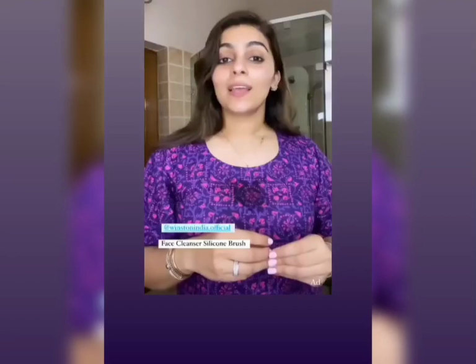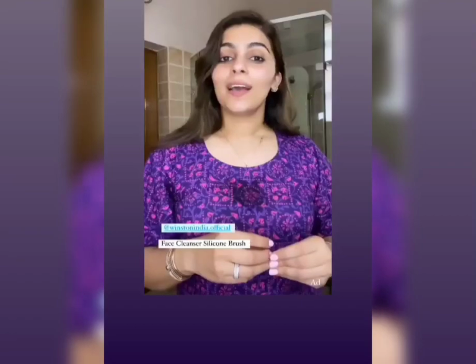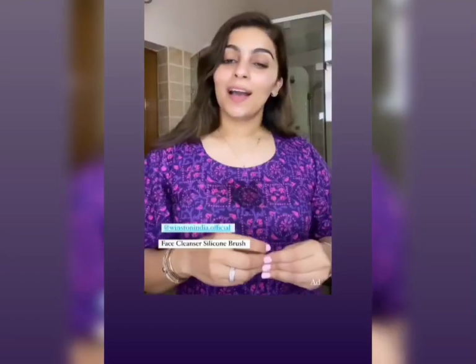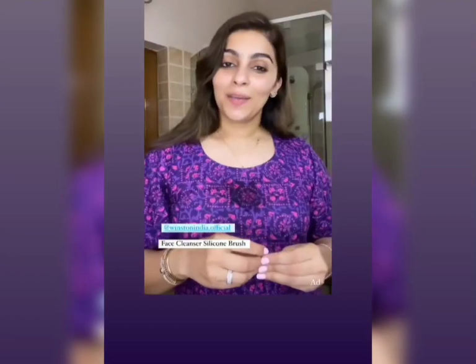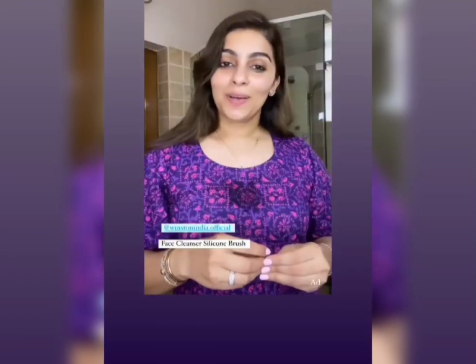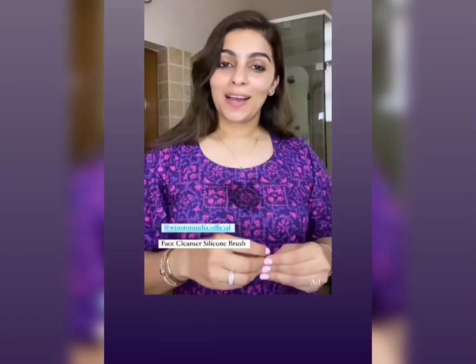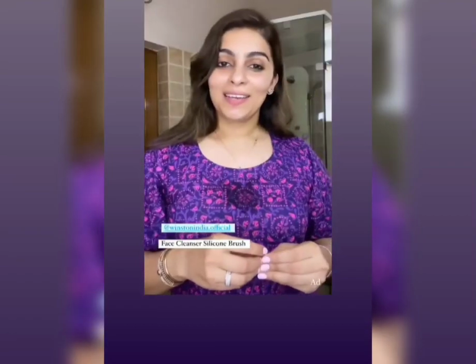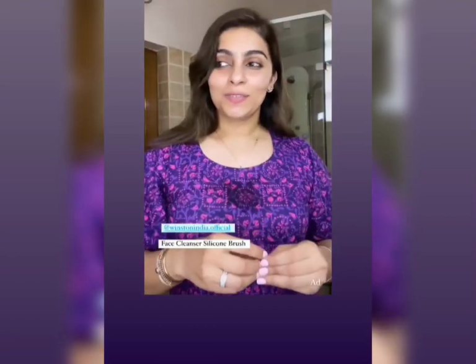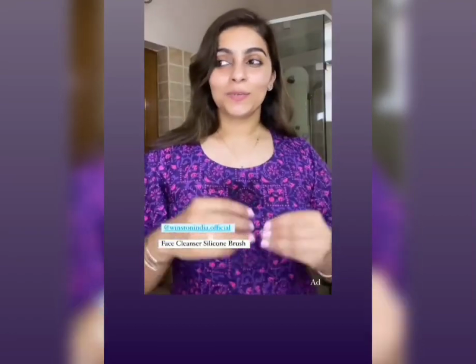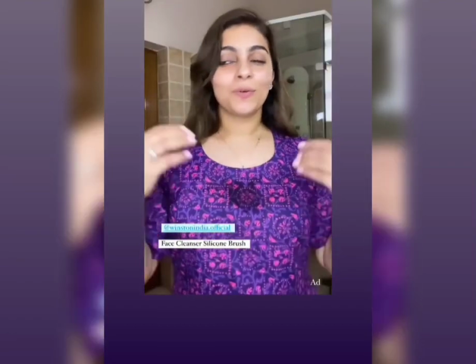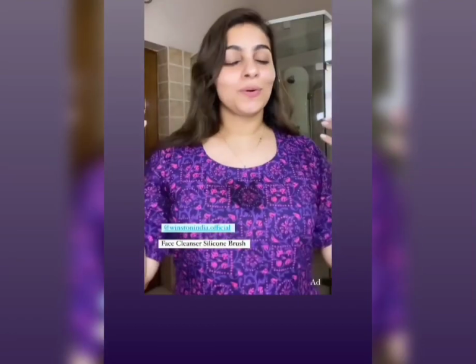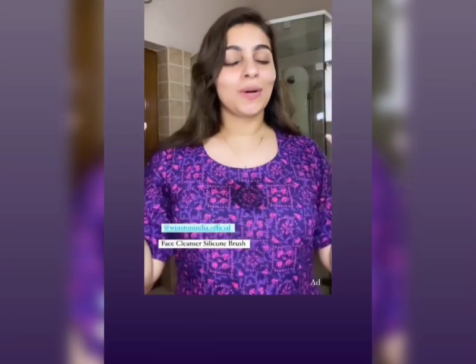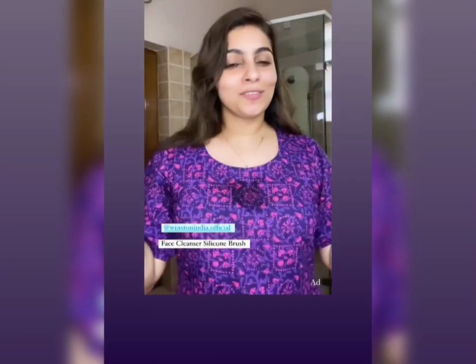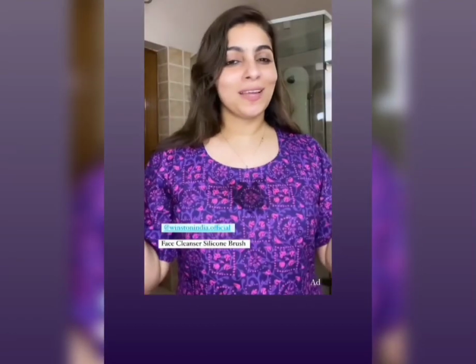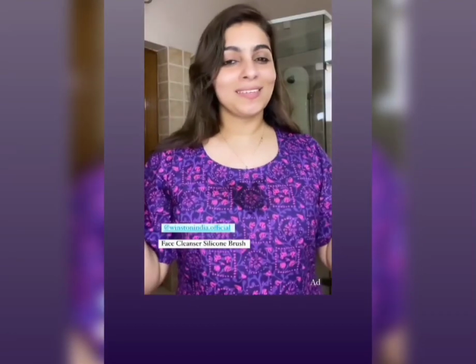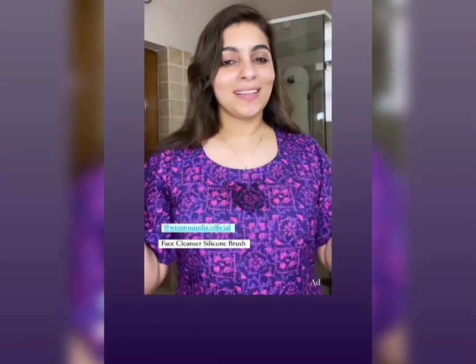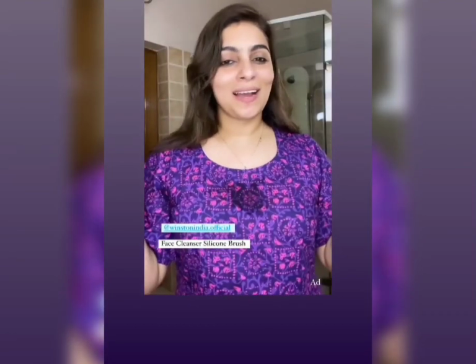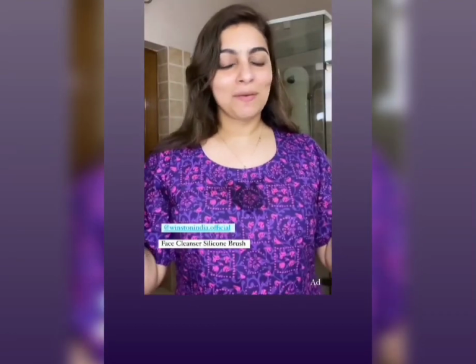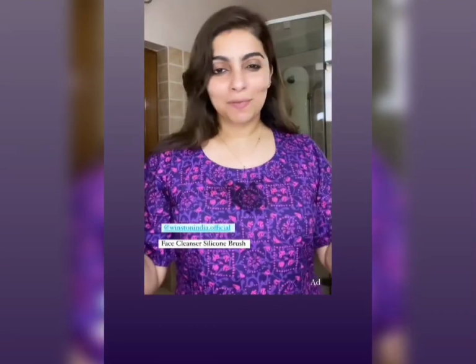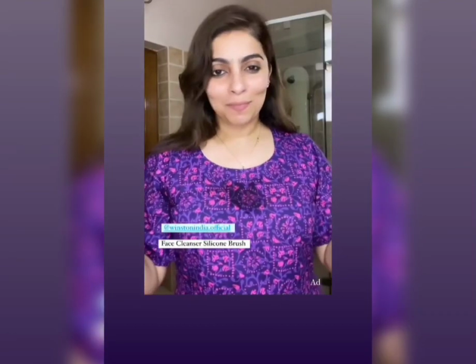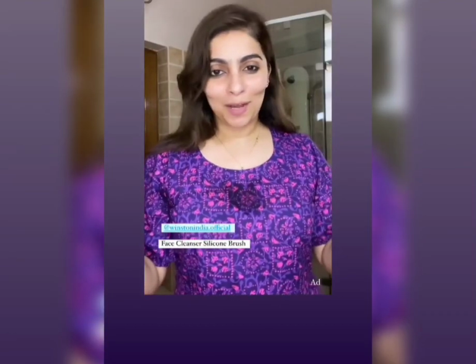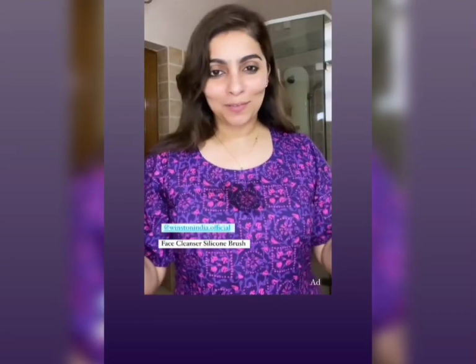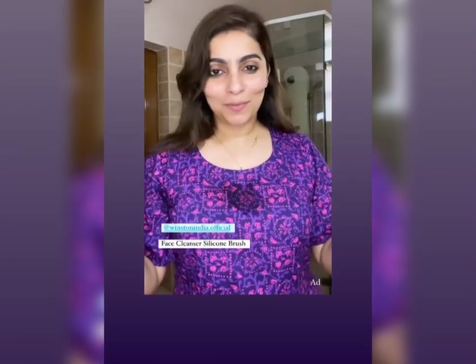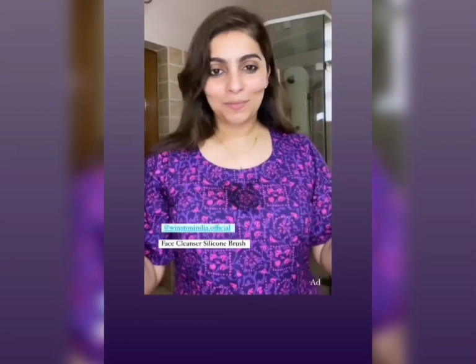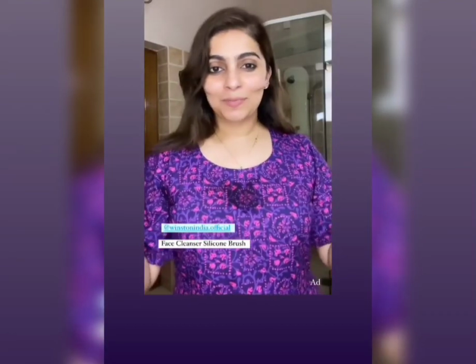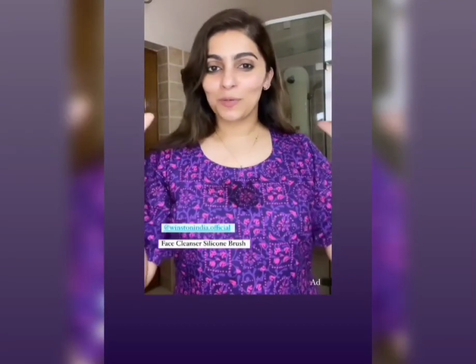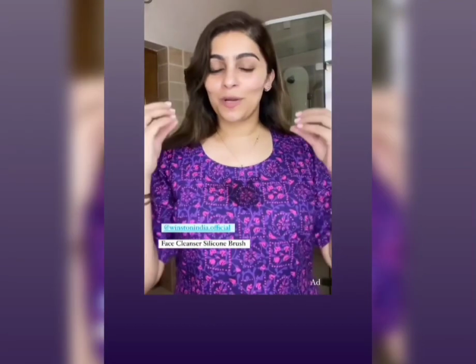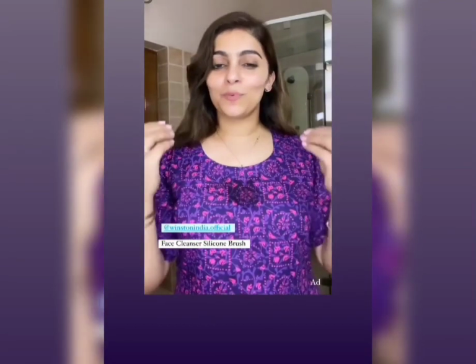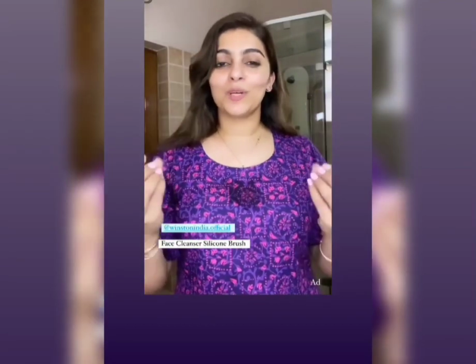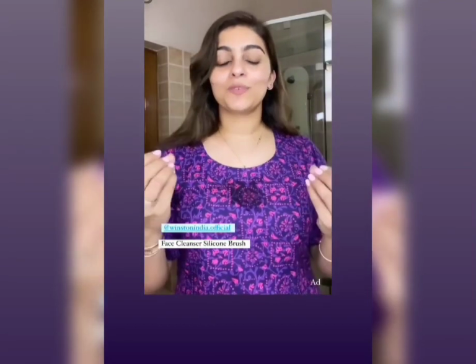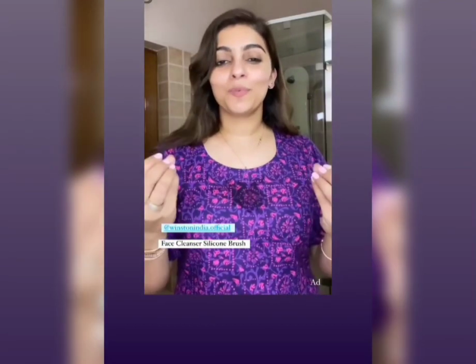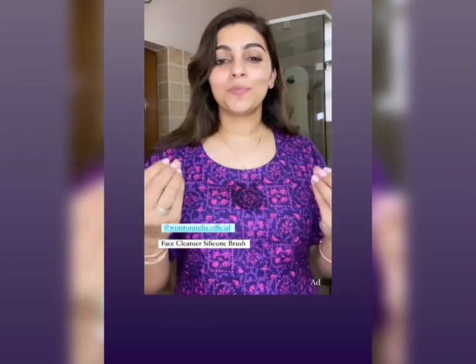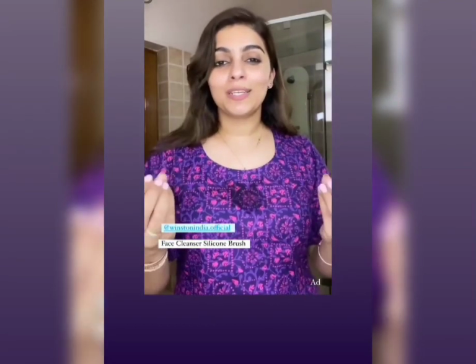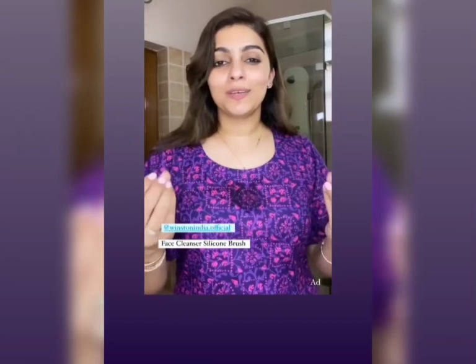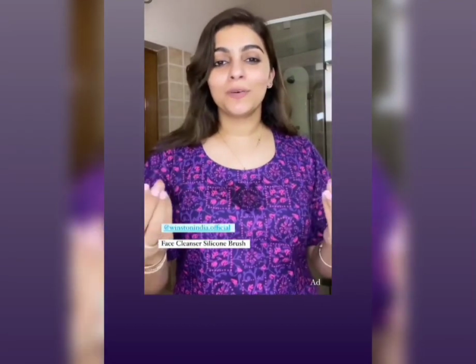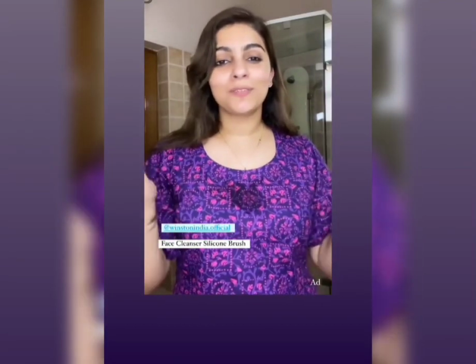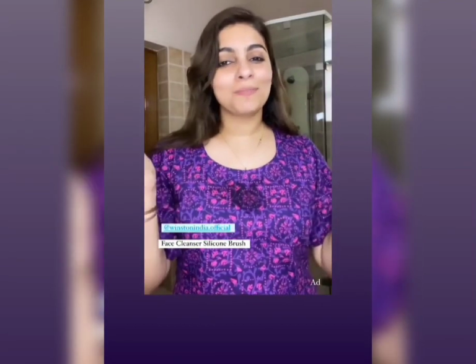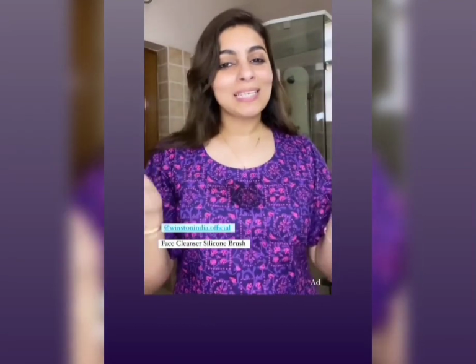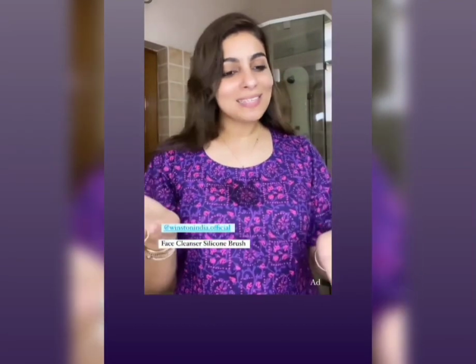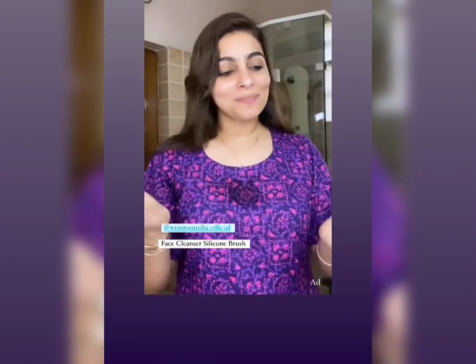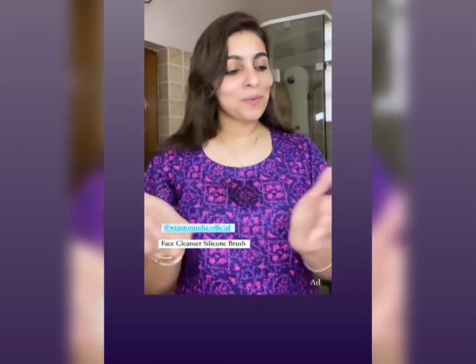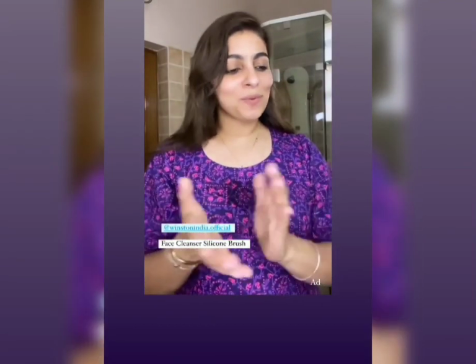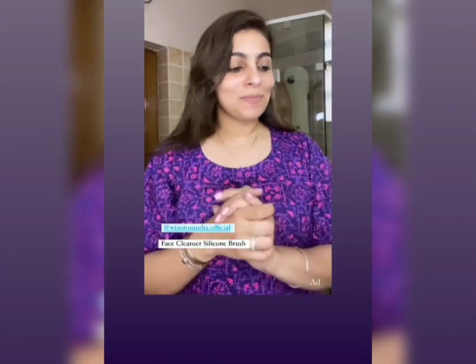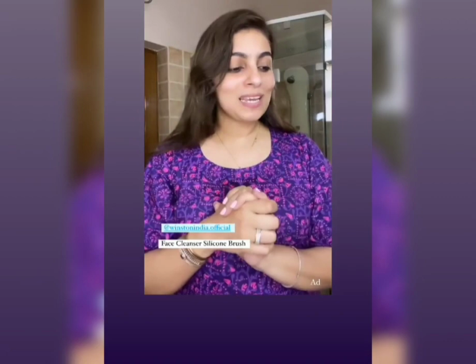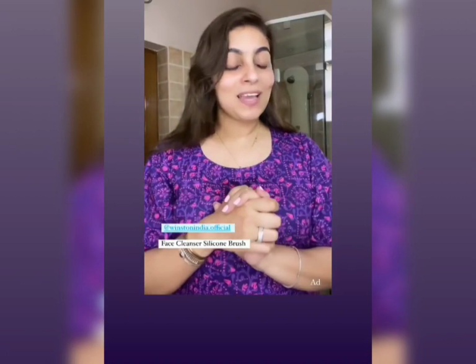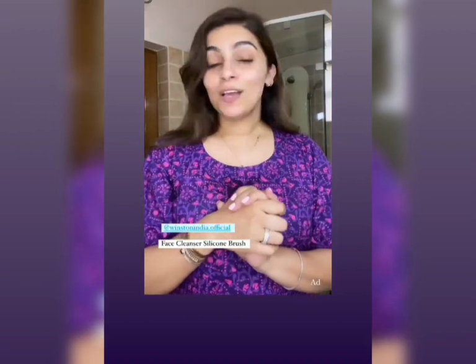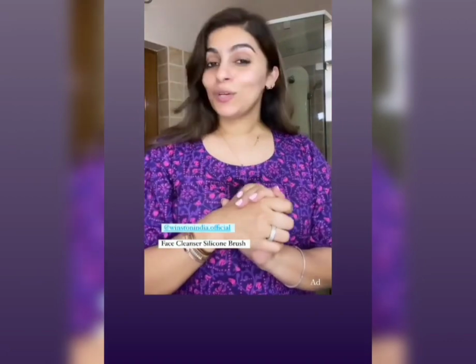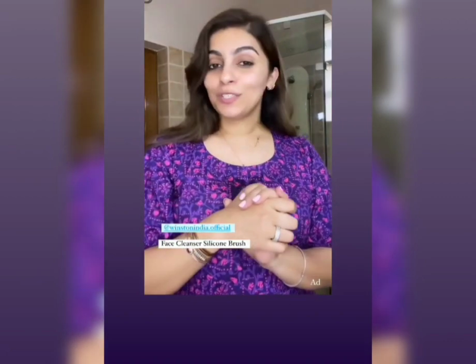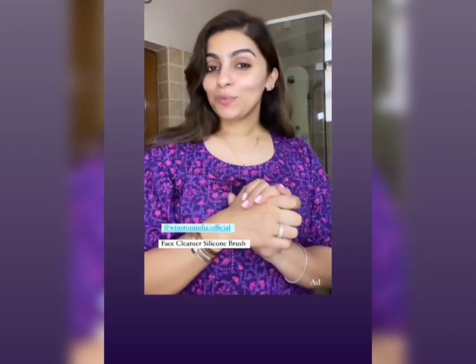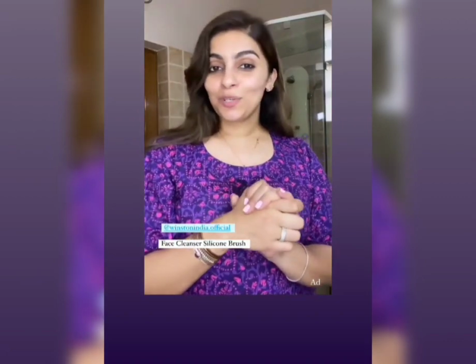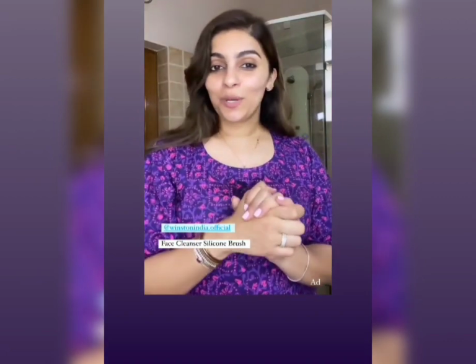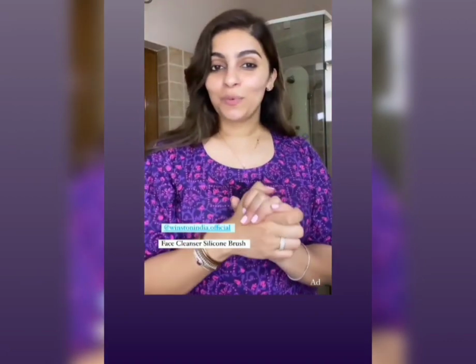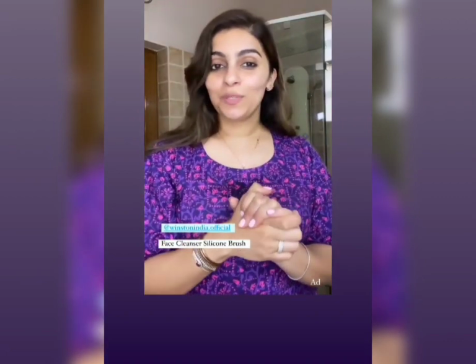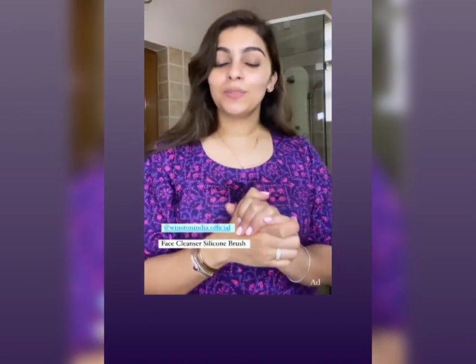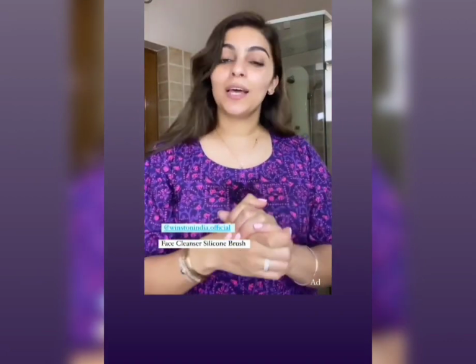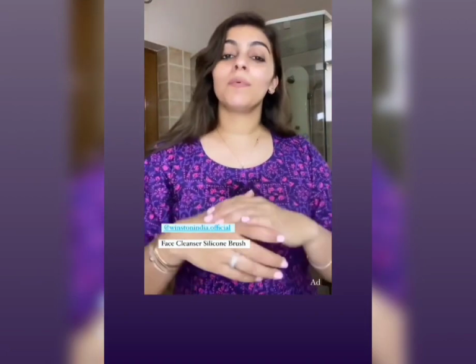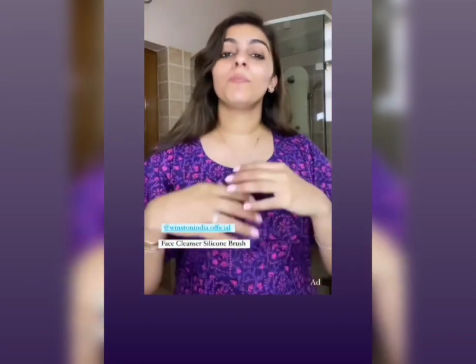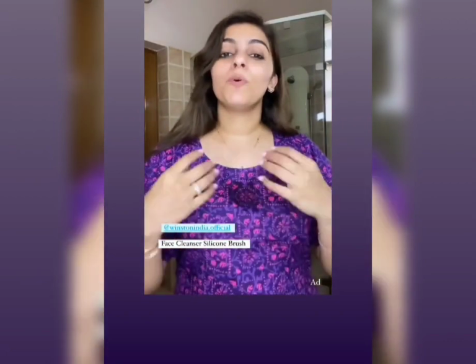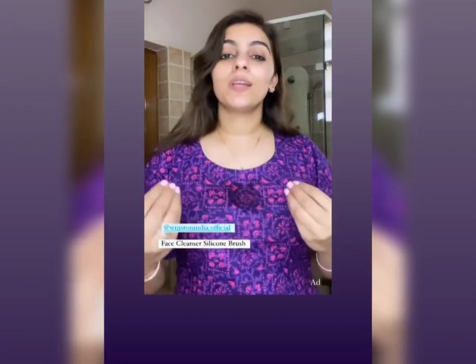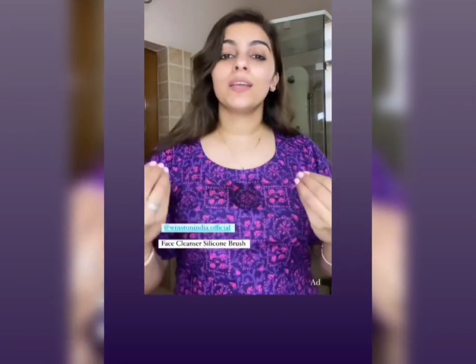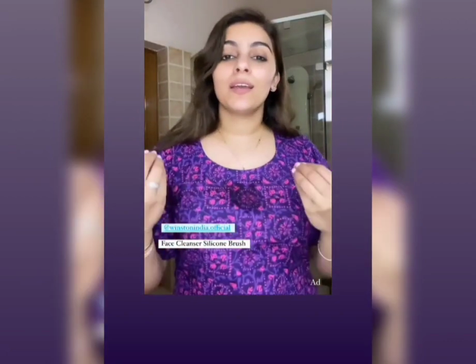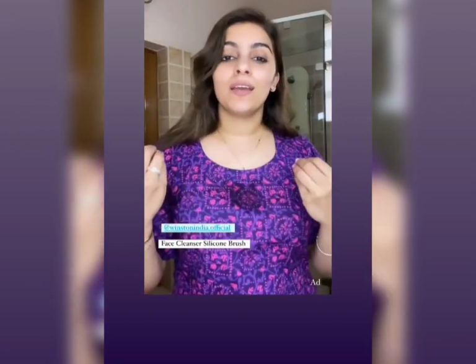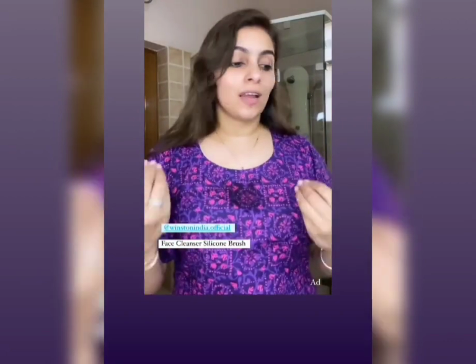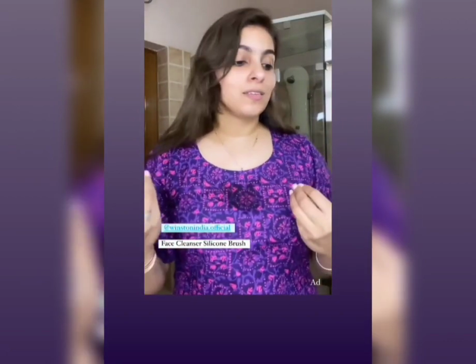Hi you guys, so as you can tell I'm in my bathroom, so my voice is going to be a bit echoey, so please bear with me. I just want to share with you that my morning and nighttime face clean starts with this super brush.